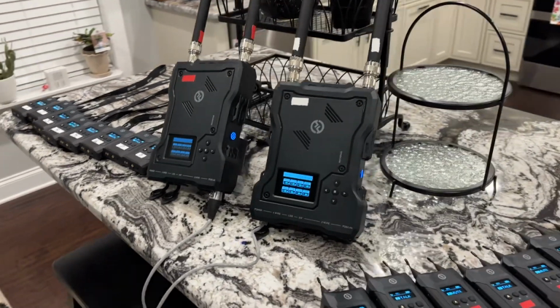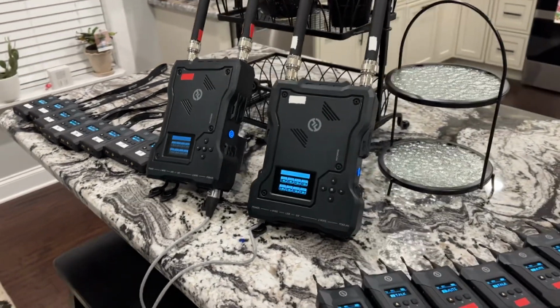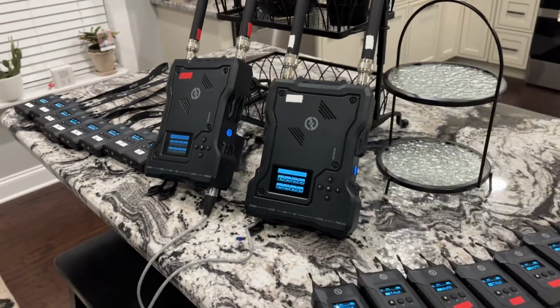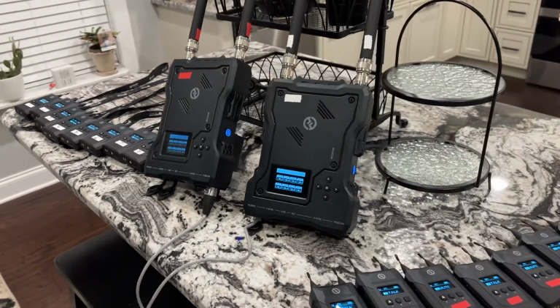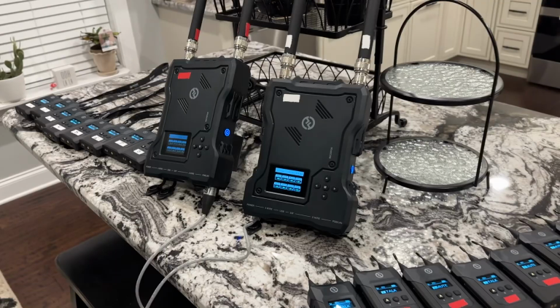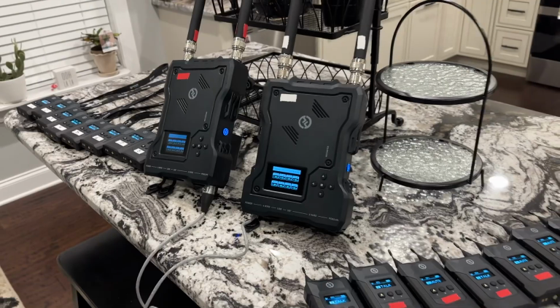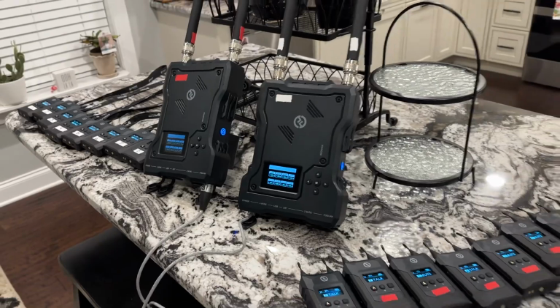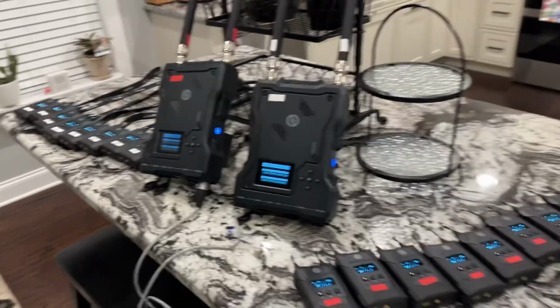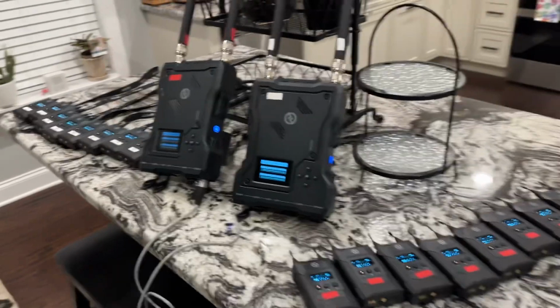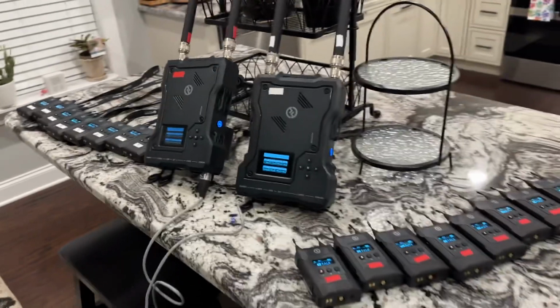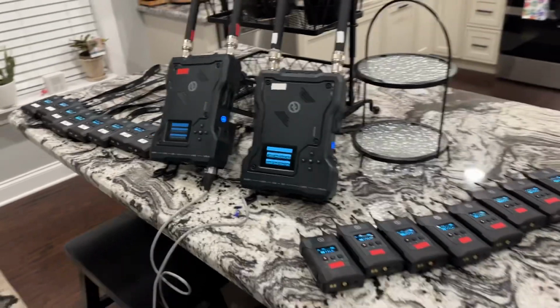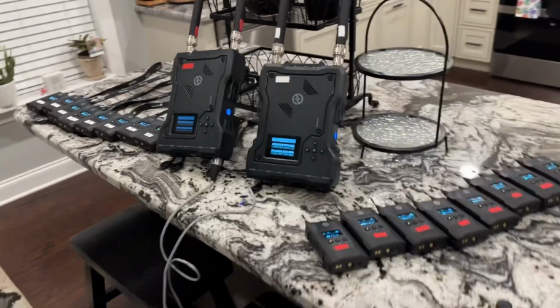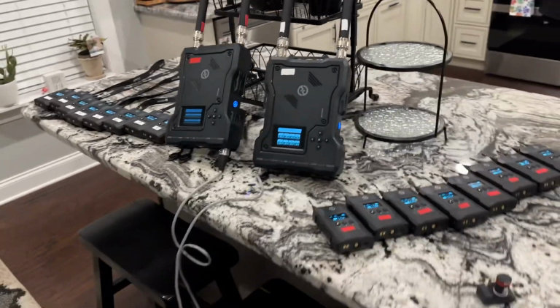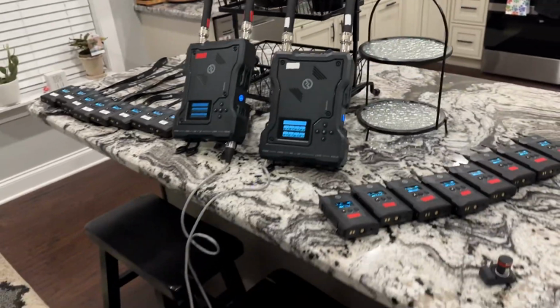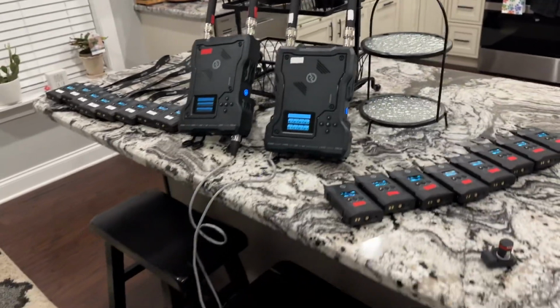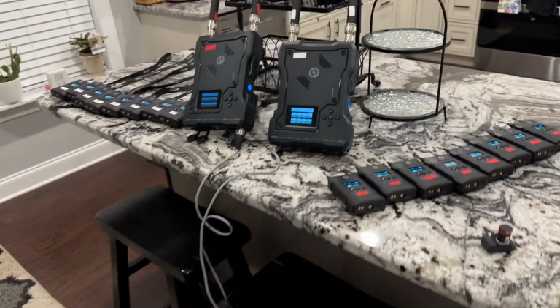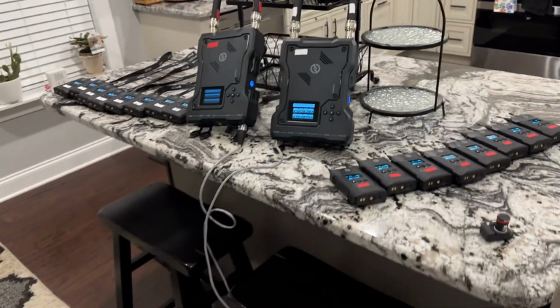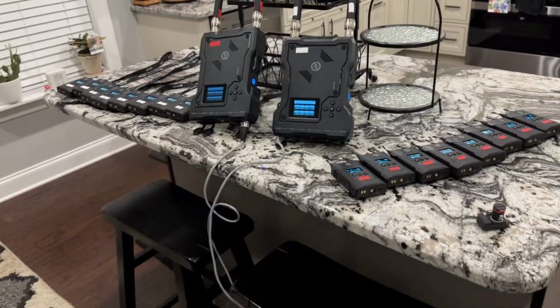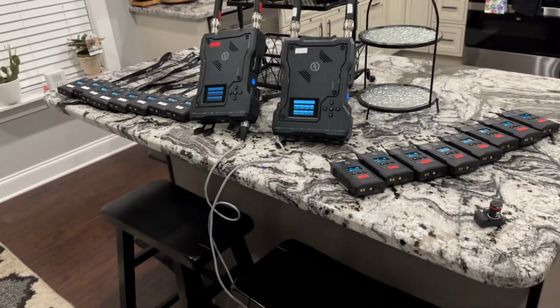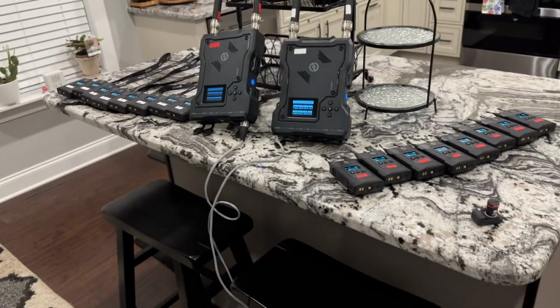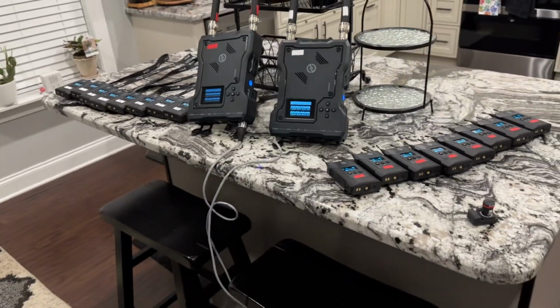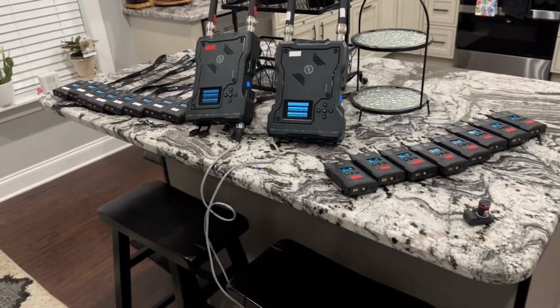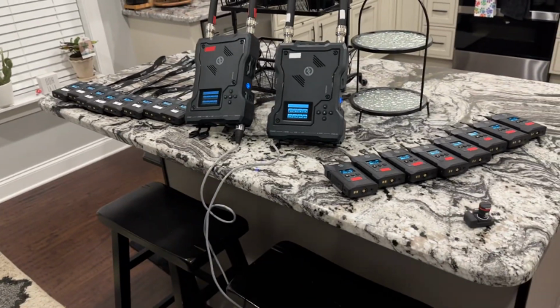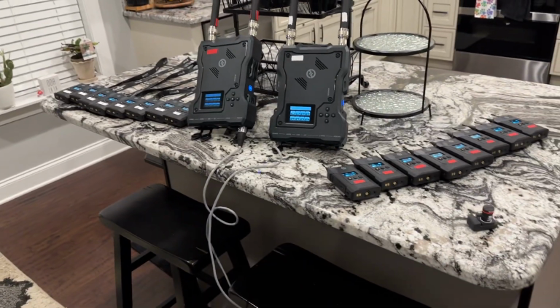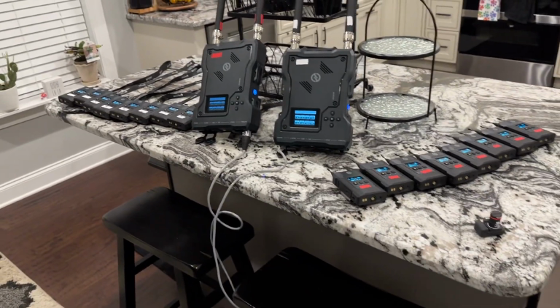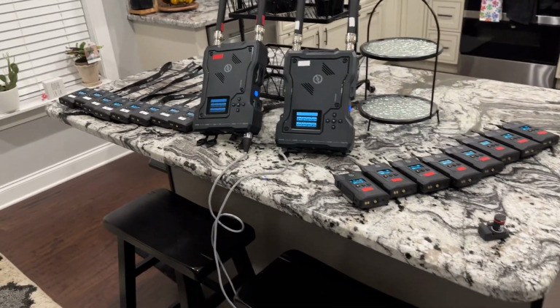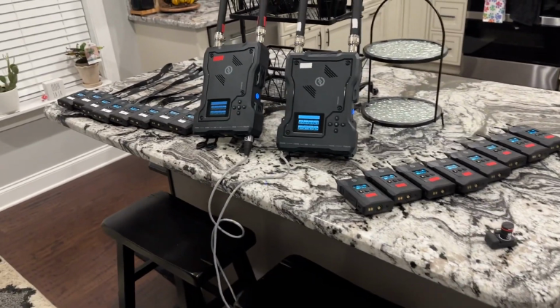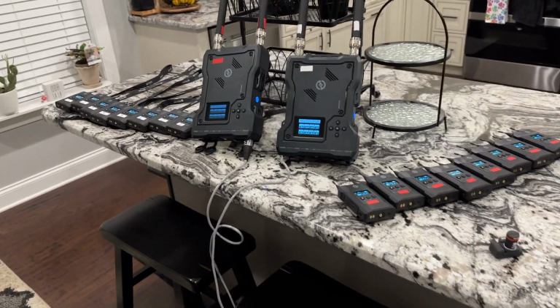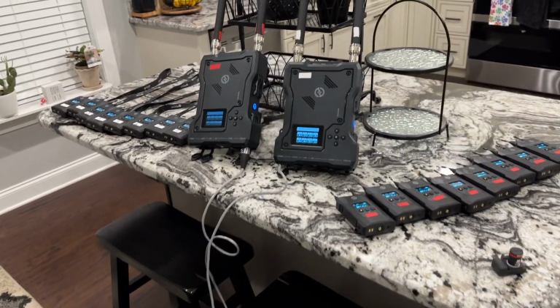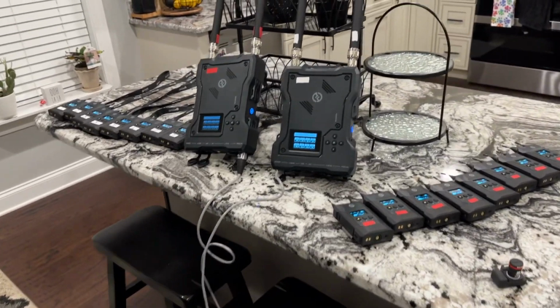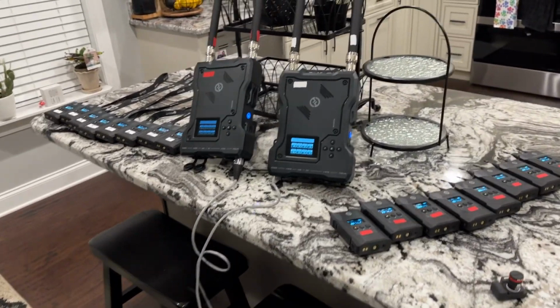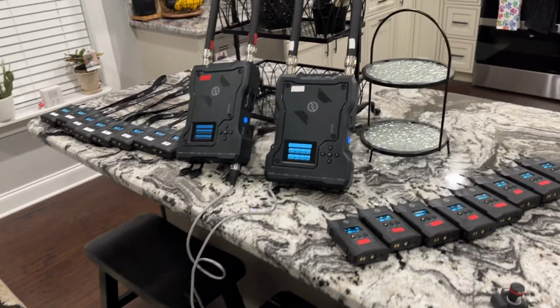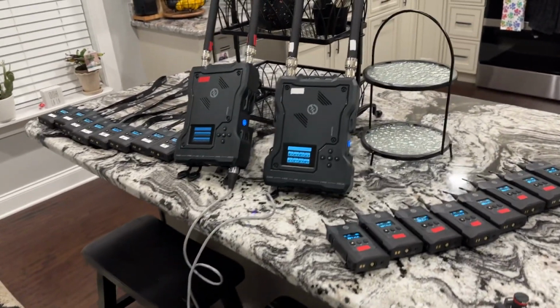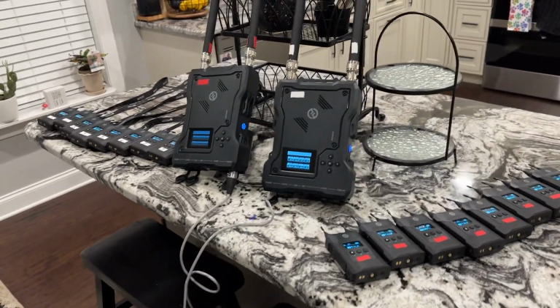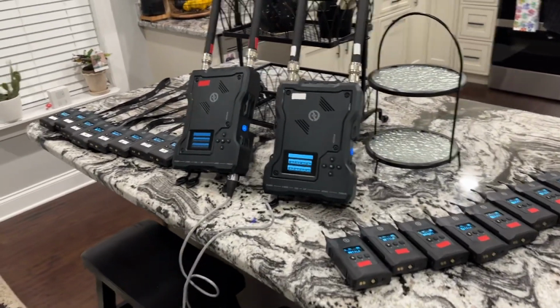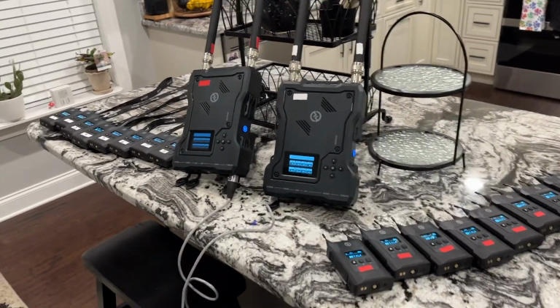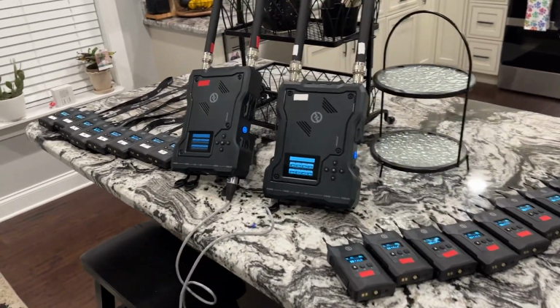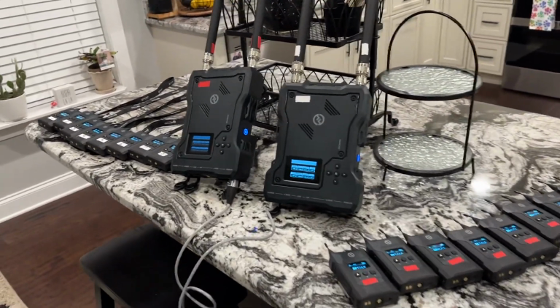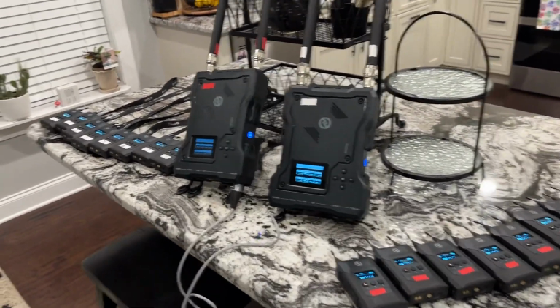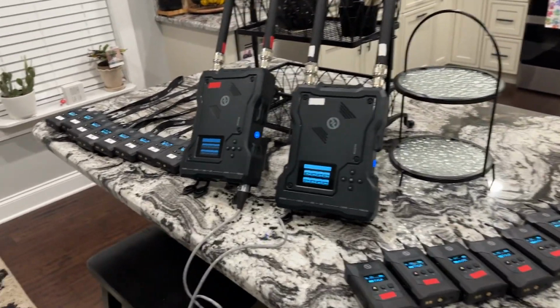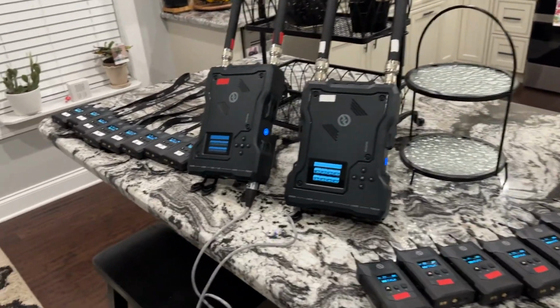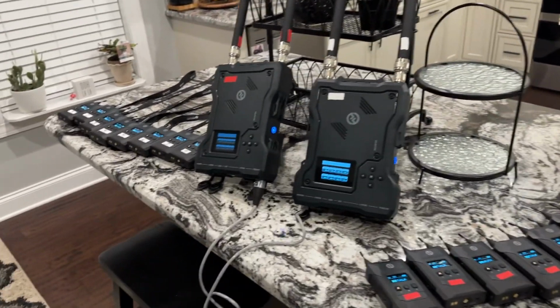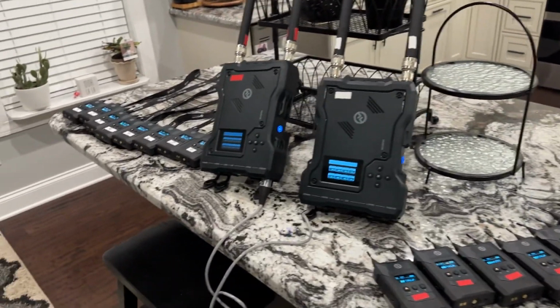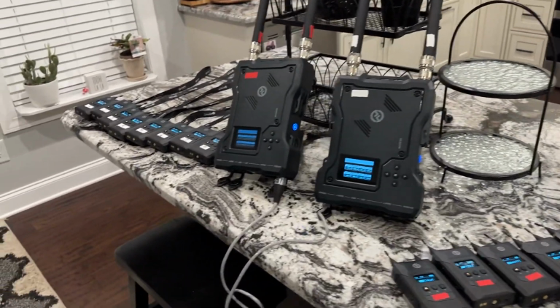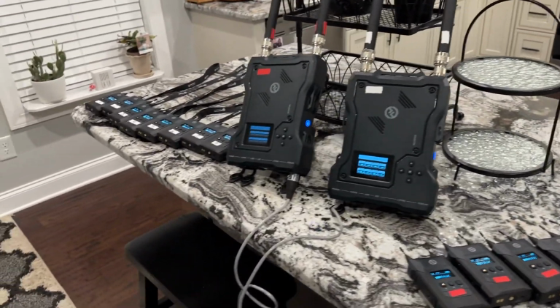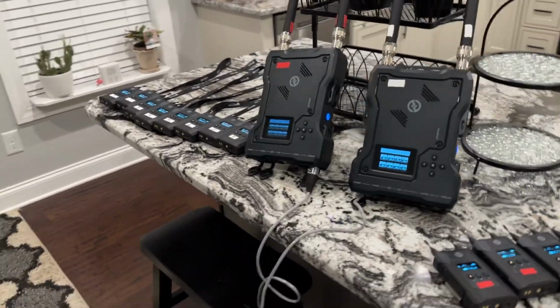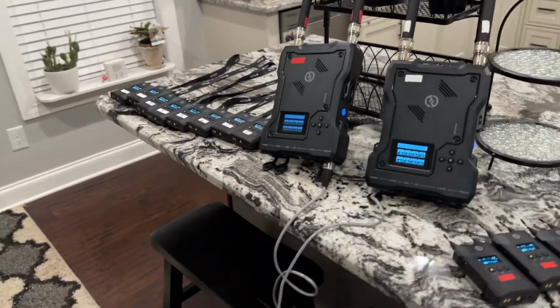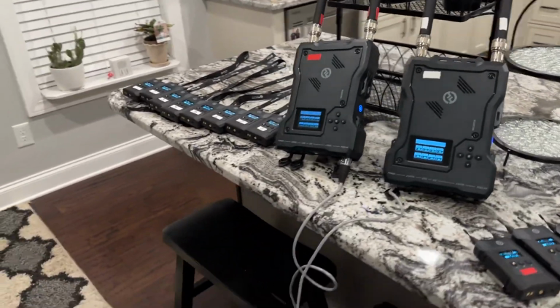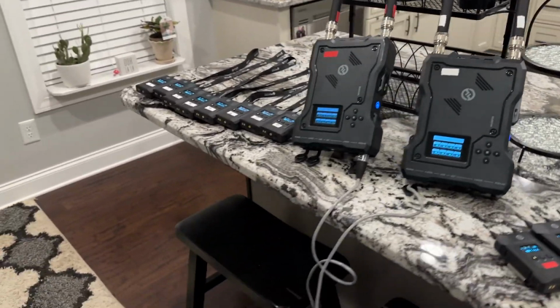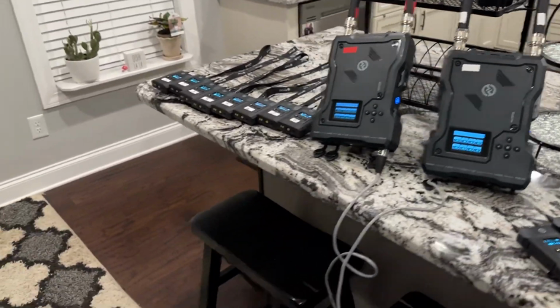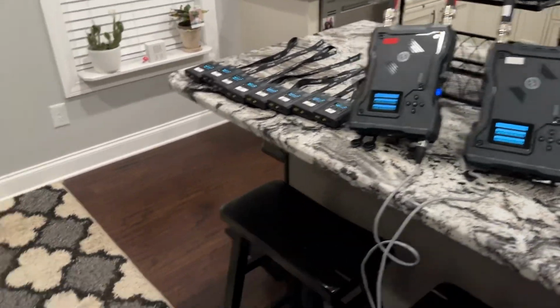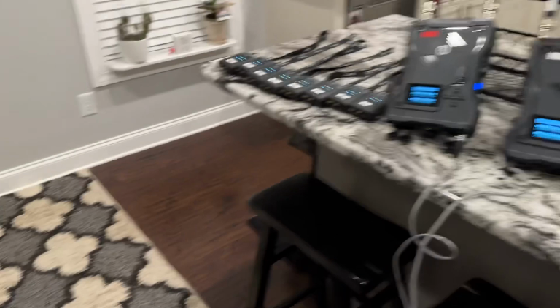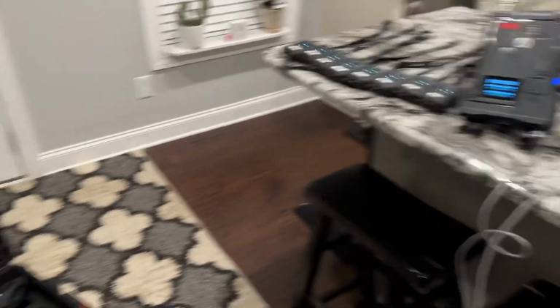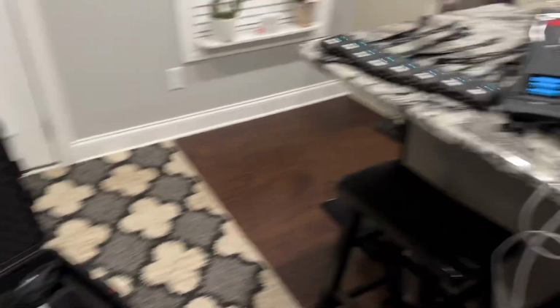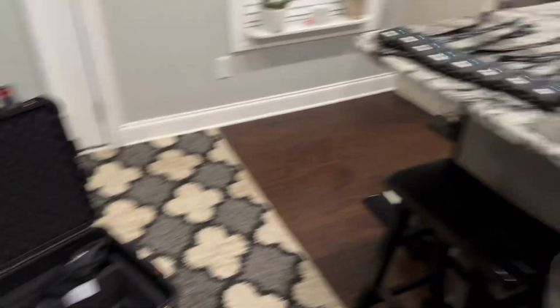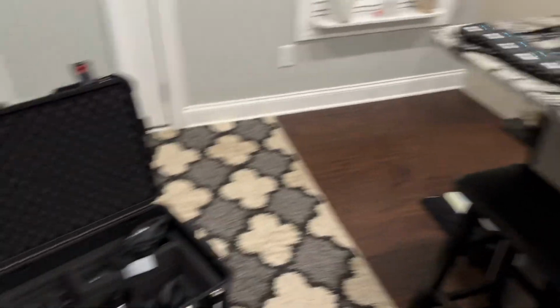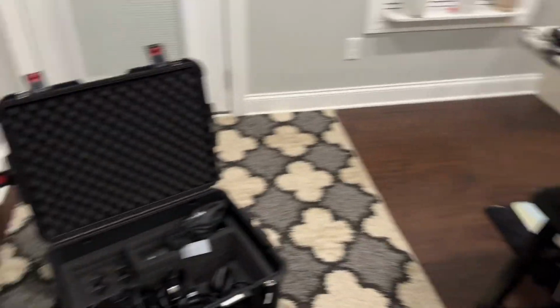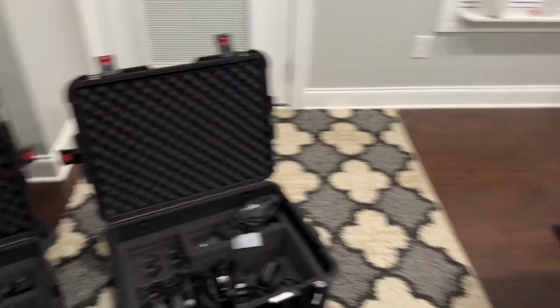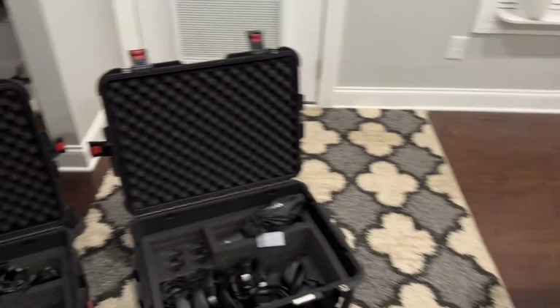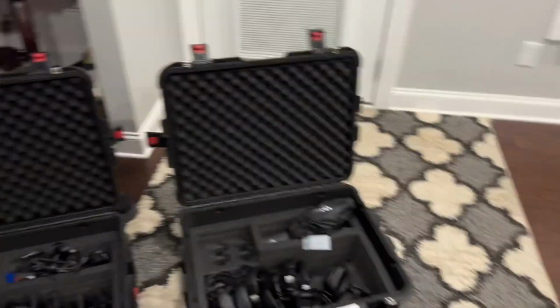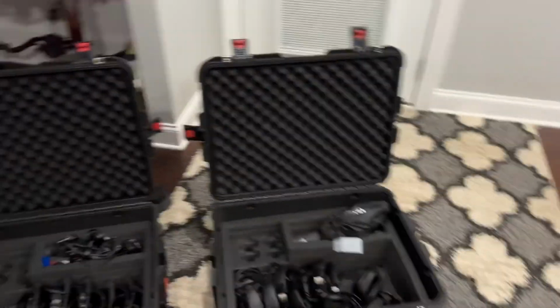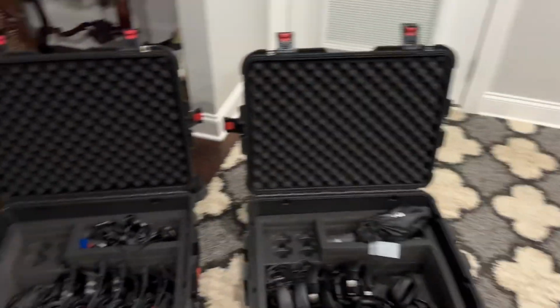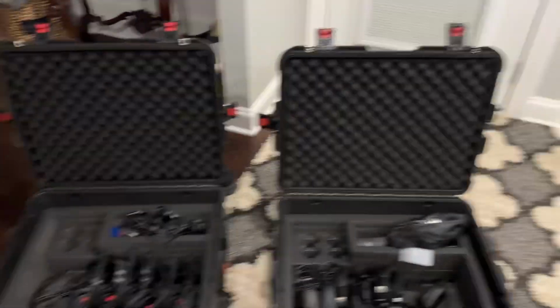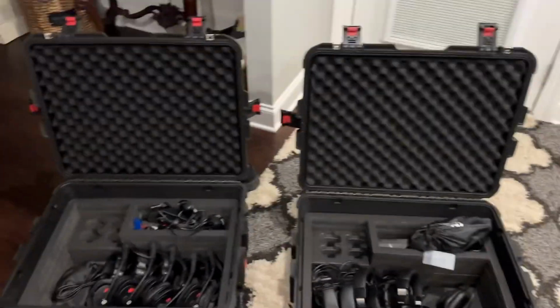I'm currently set up in my kitchen on our counter. My wife is going to love me for doing this — I'm definitely joking.